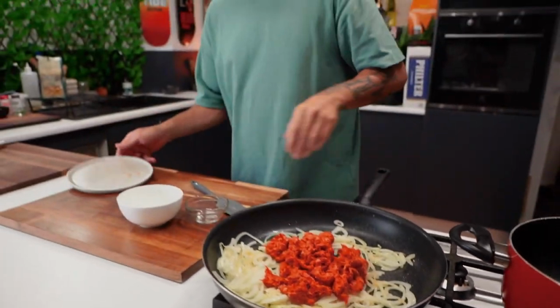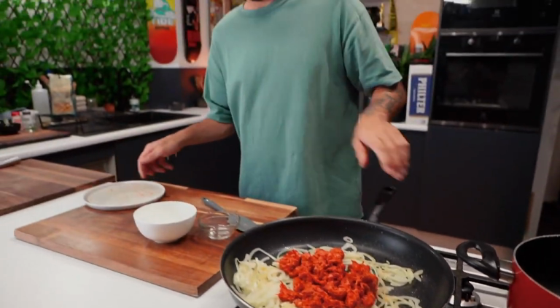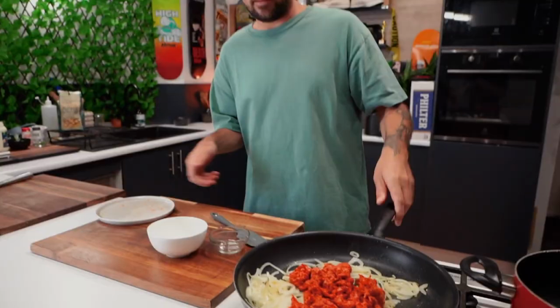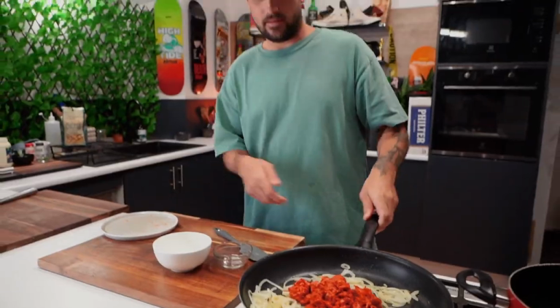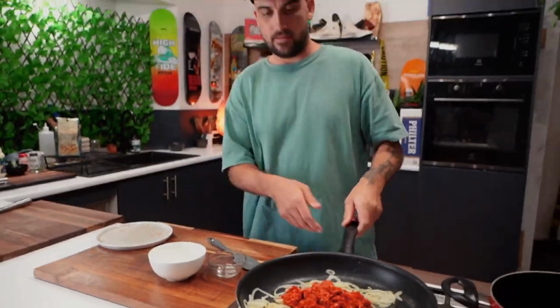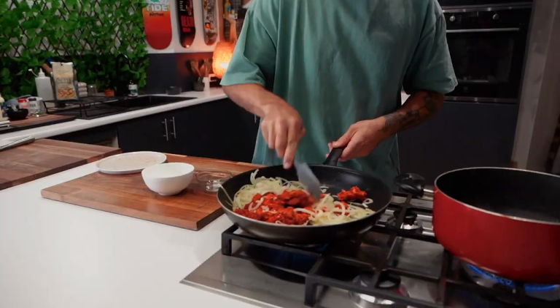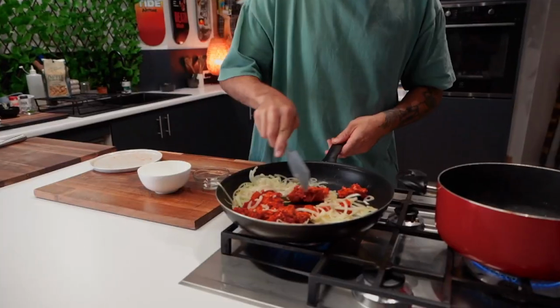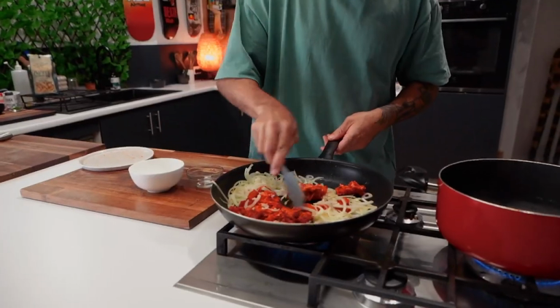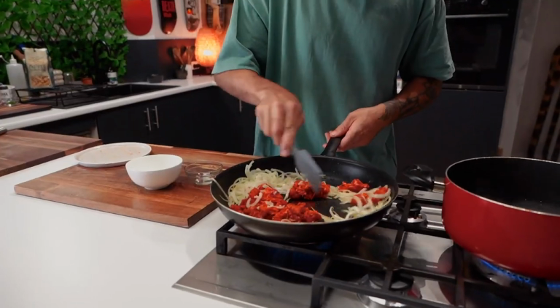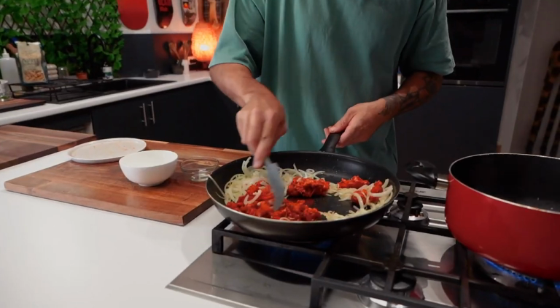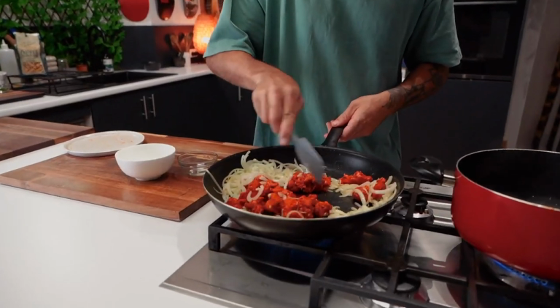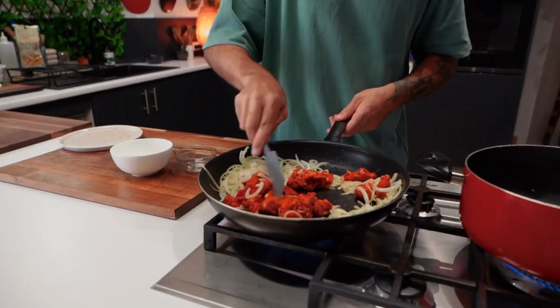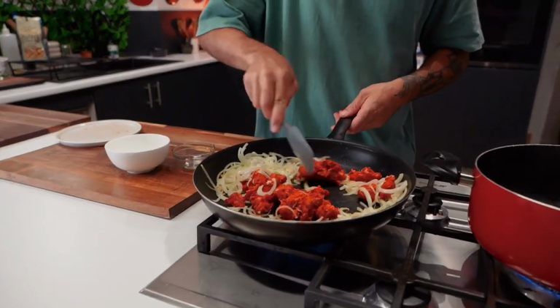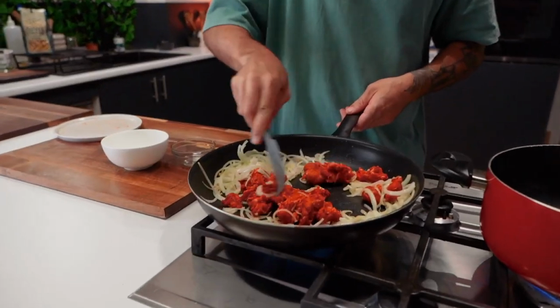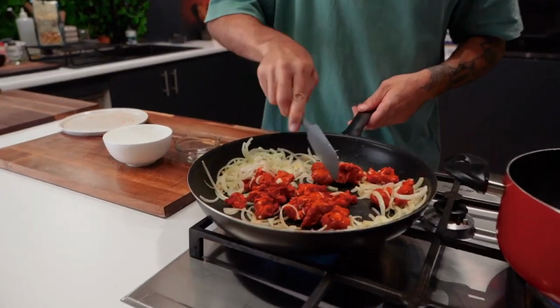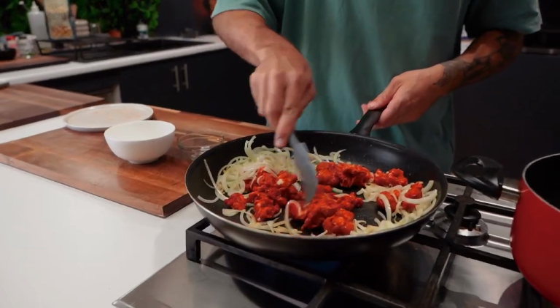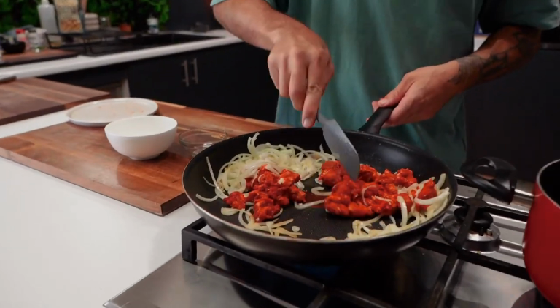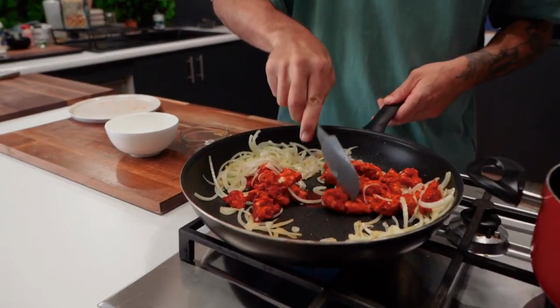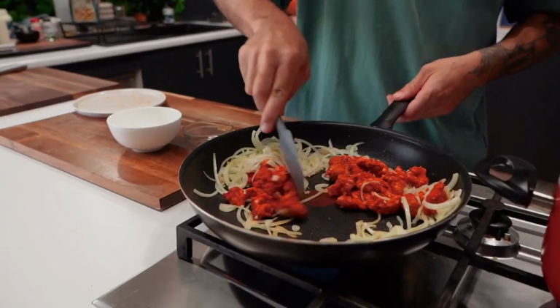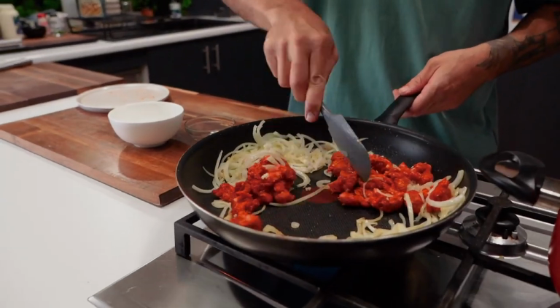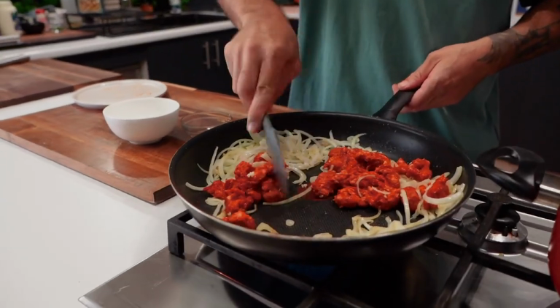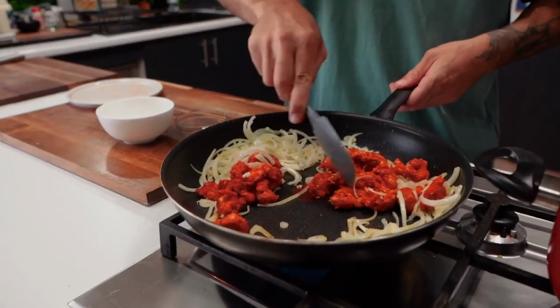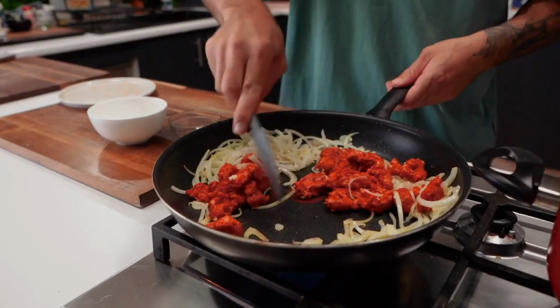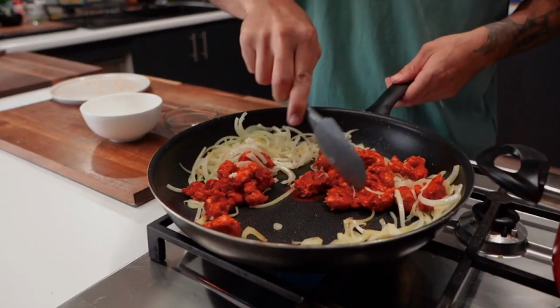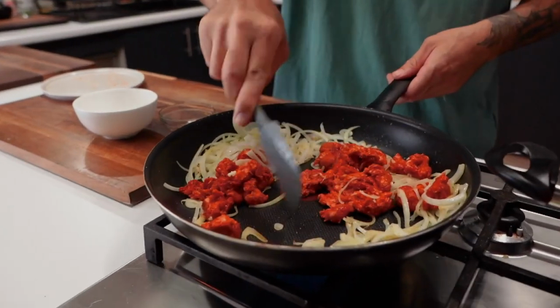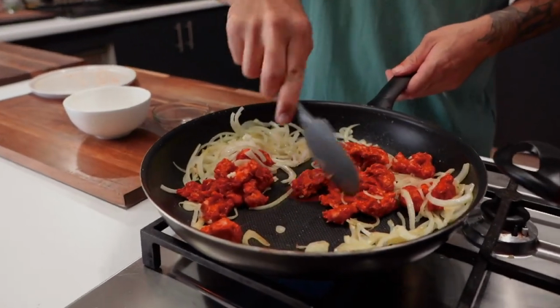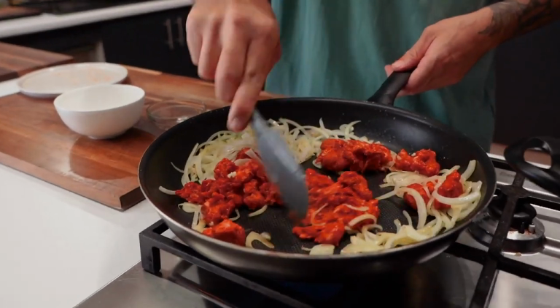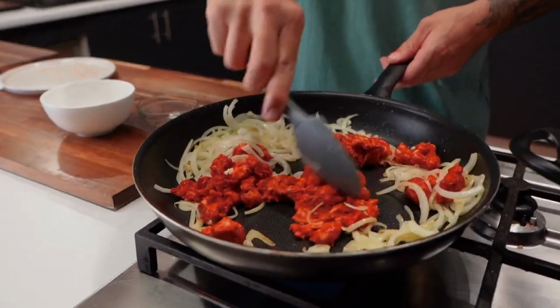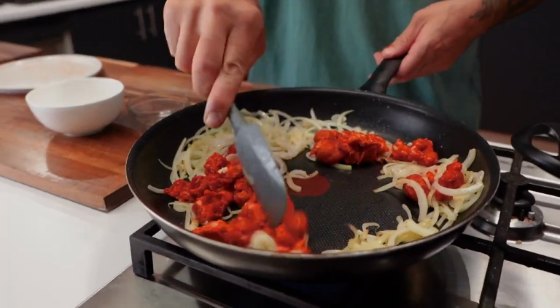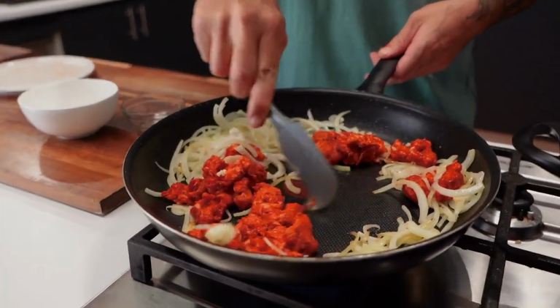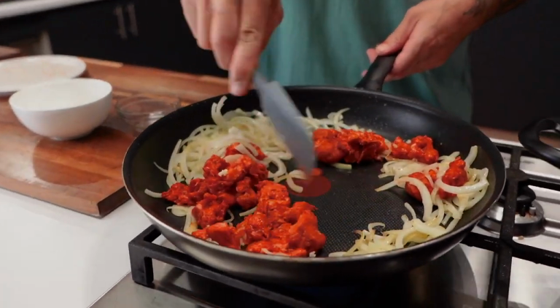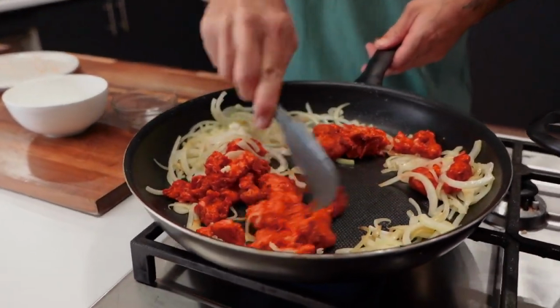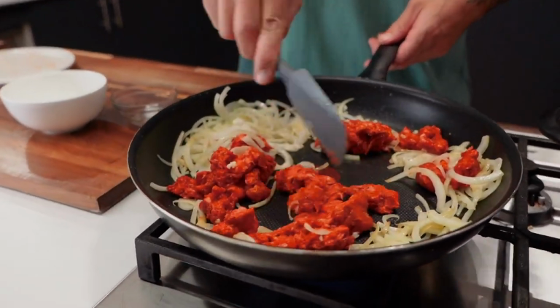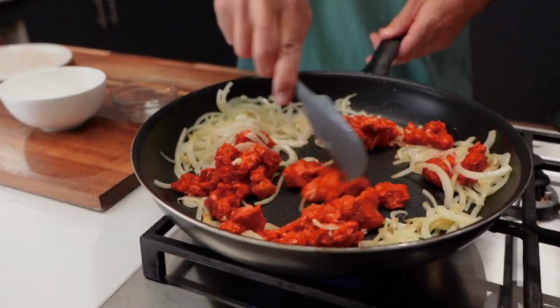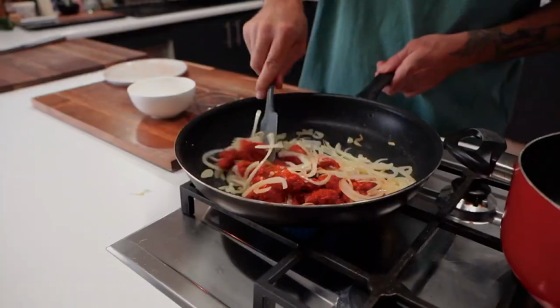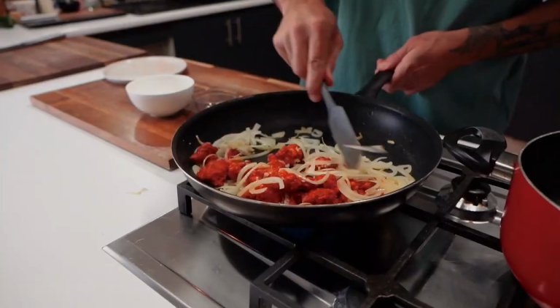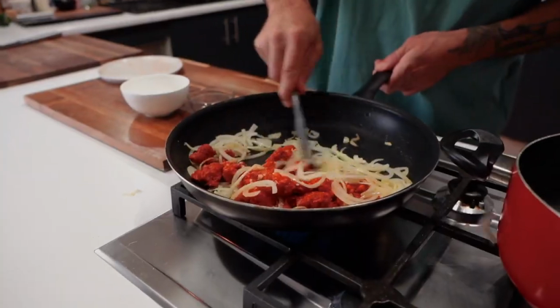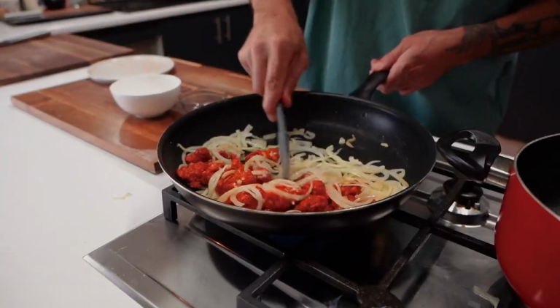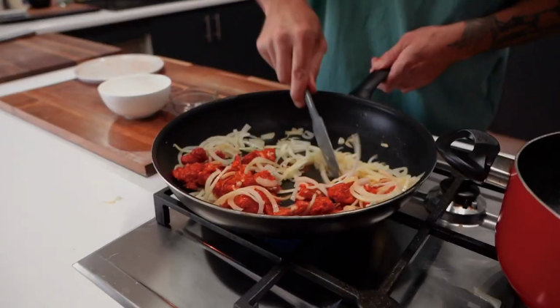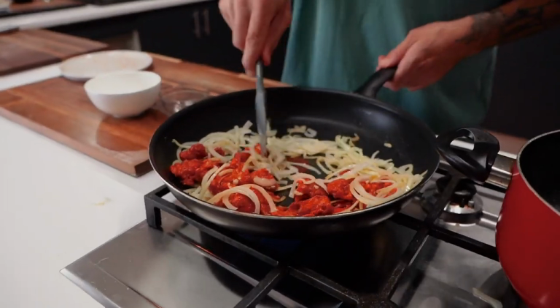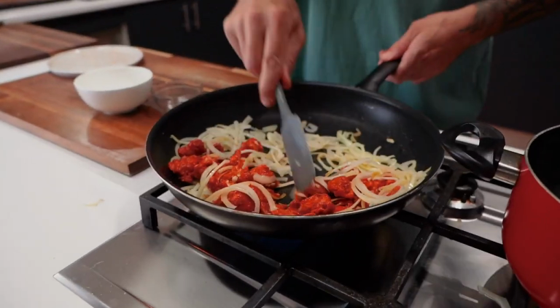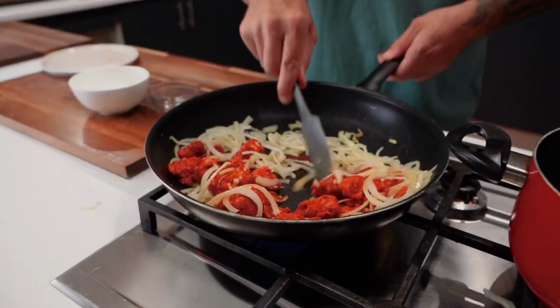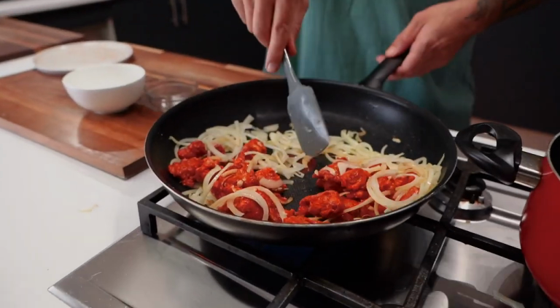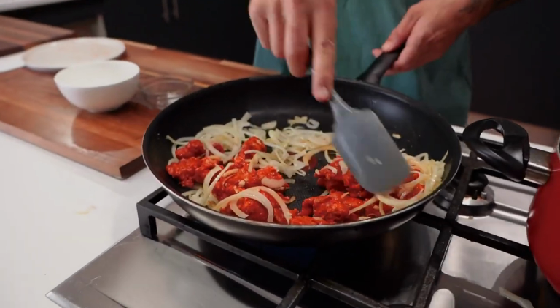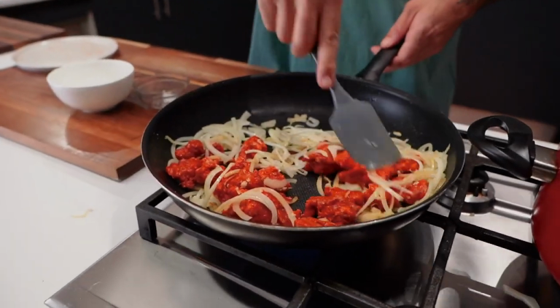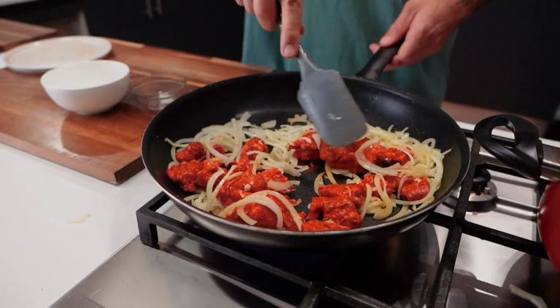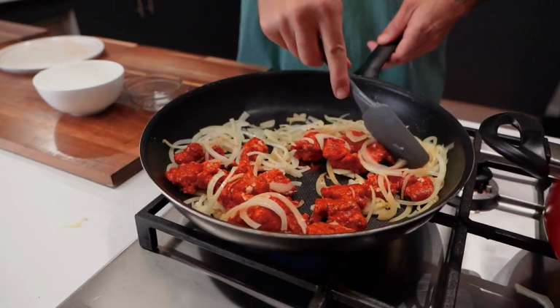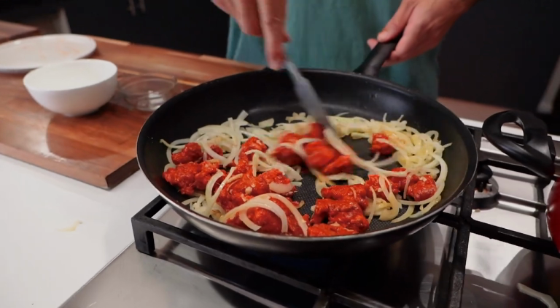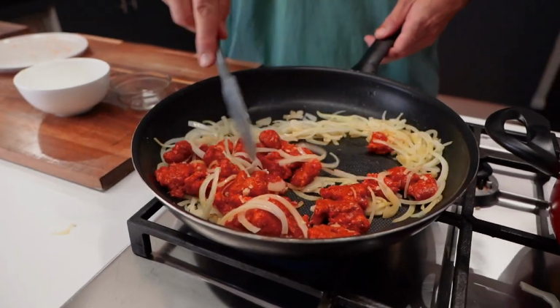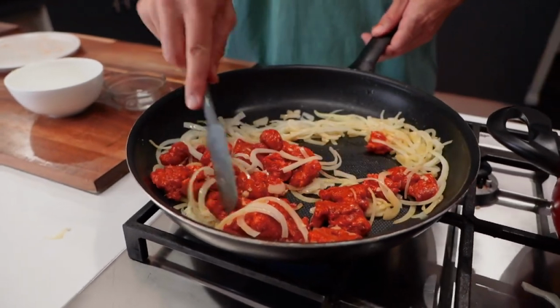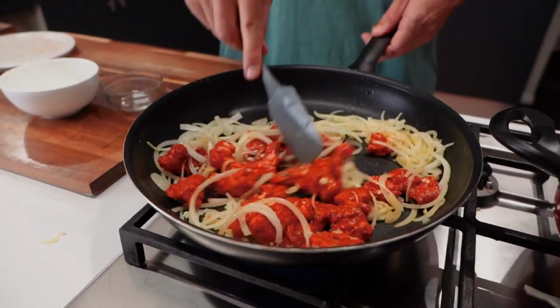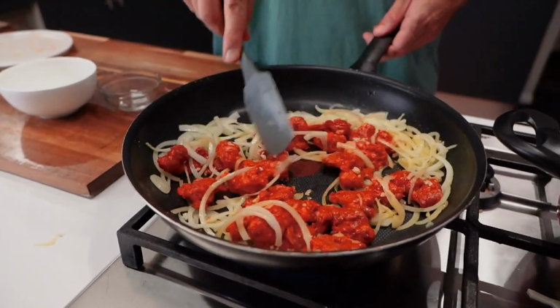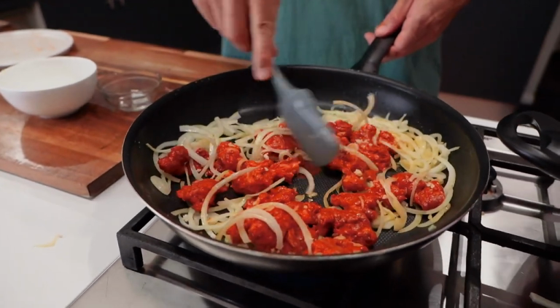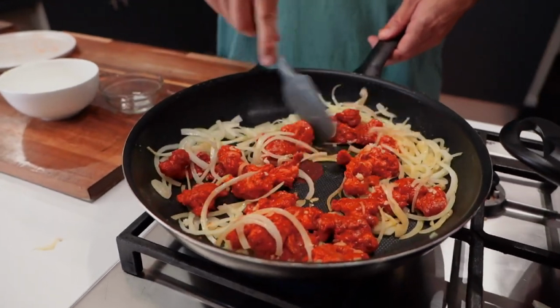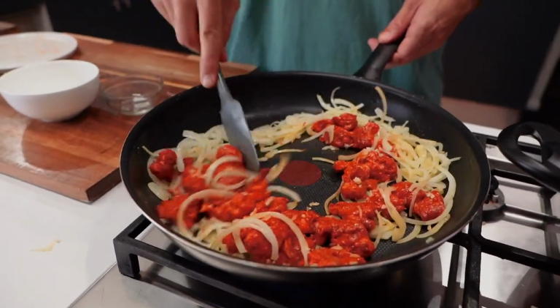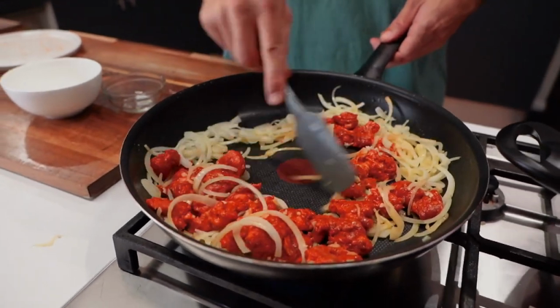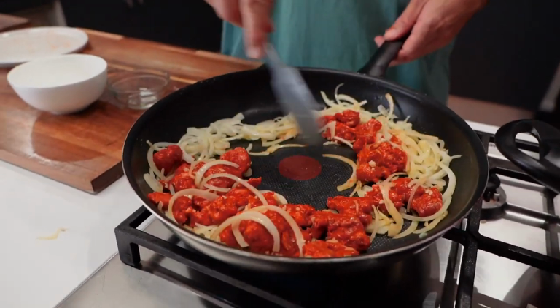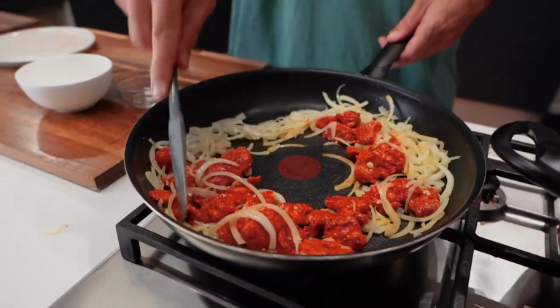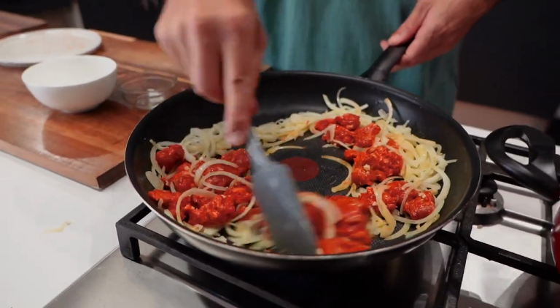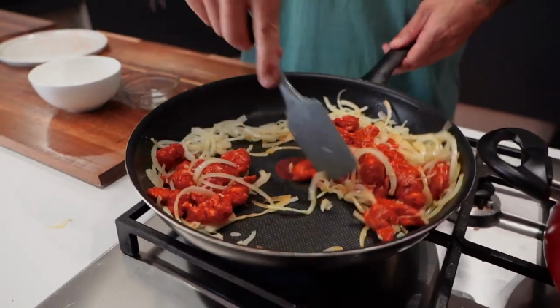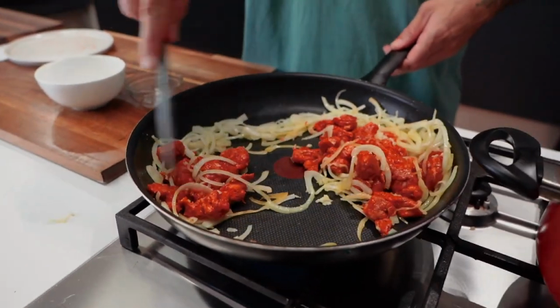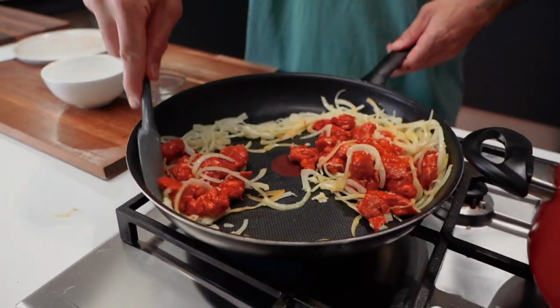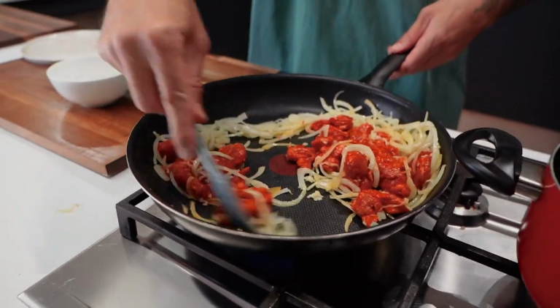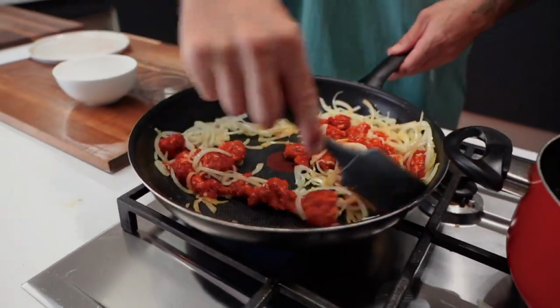Just break them up. Make sure all that garlic is broken up and mixed in.